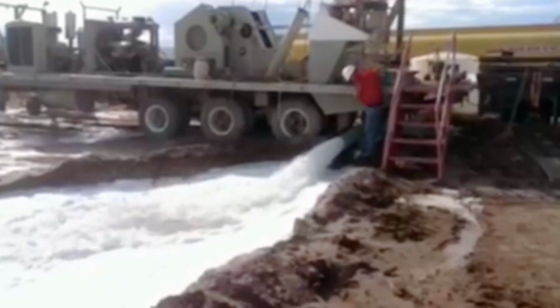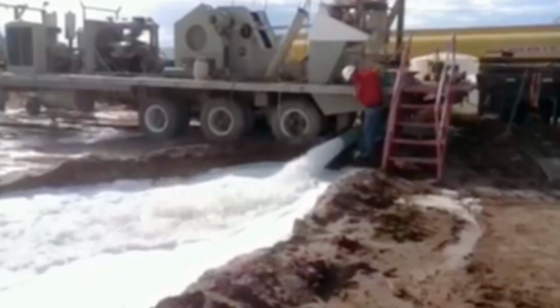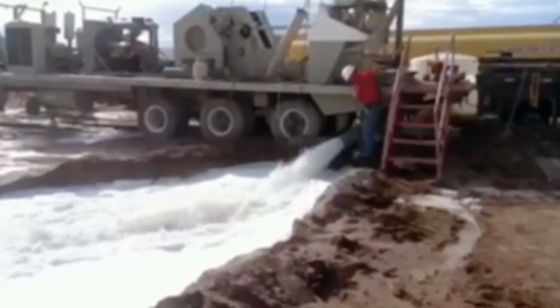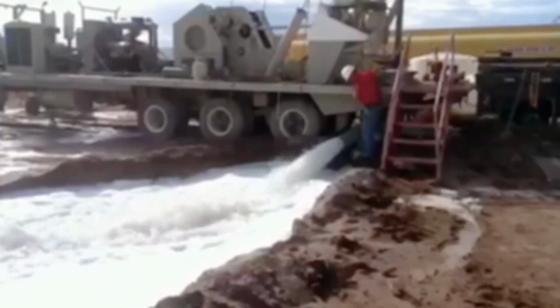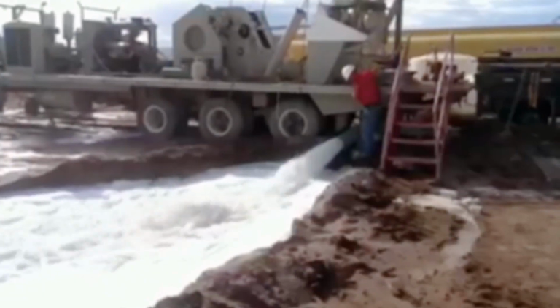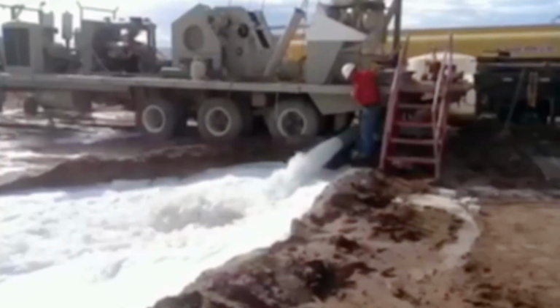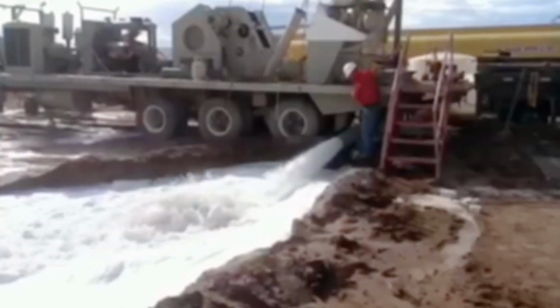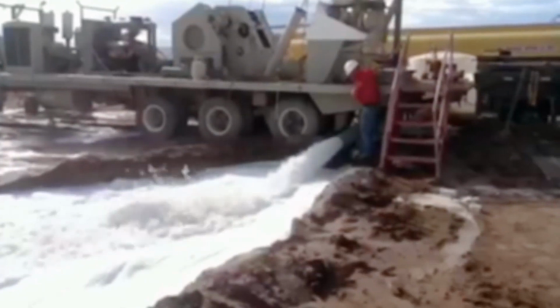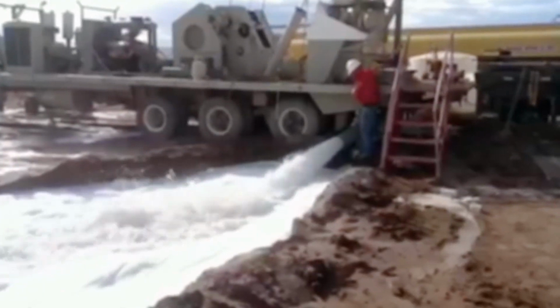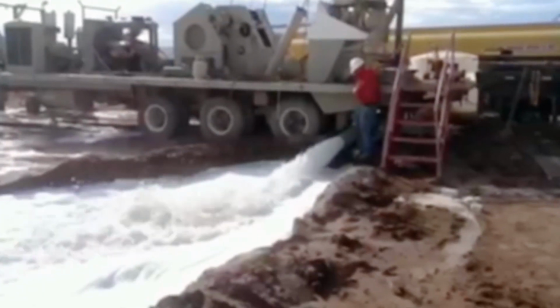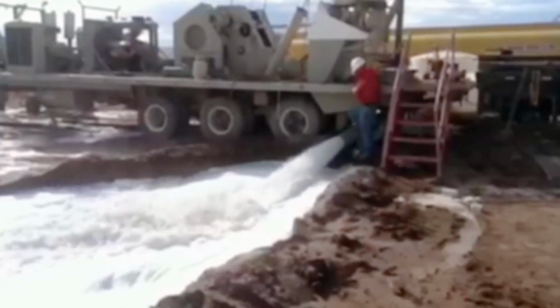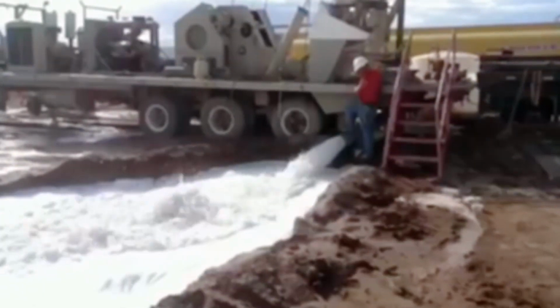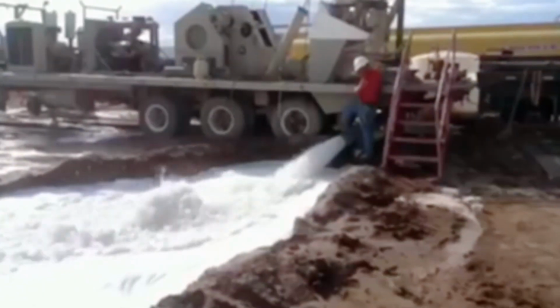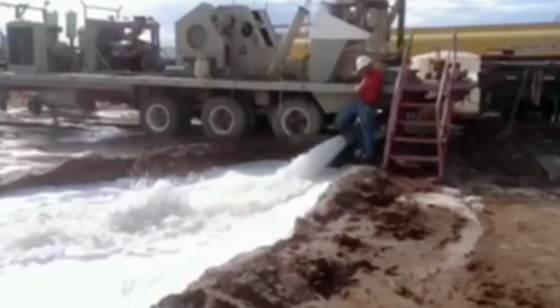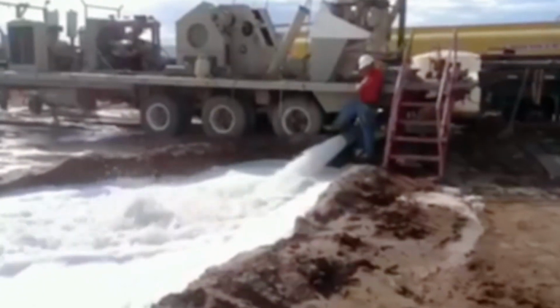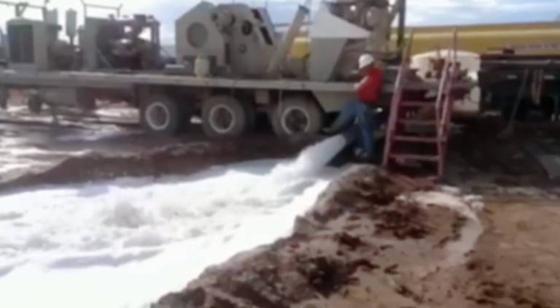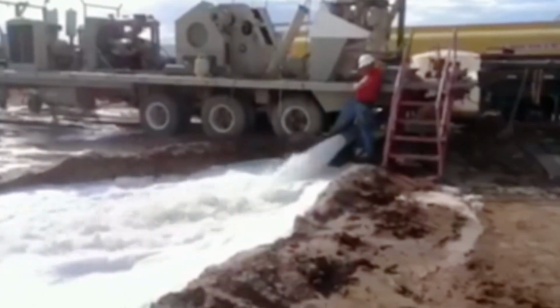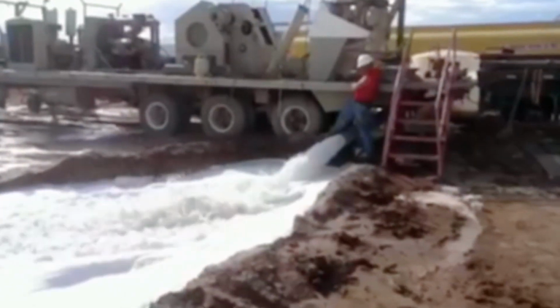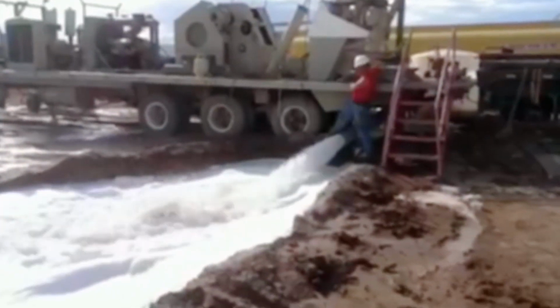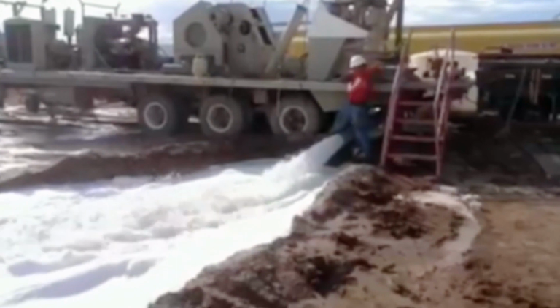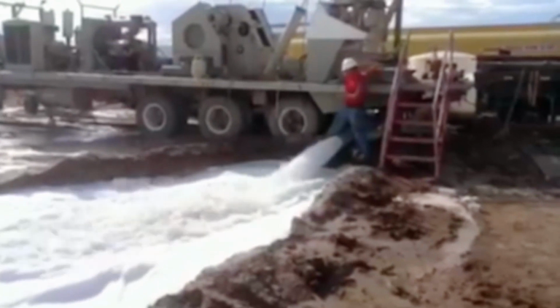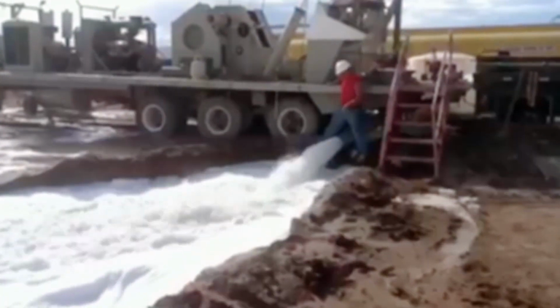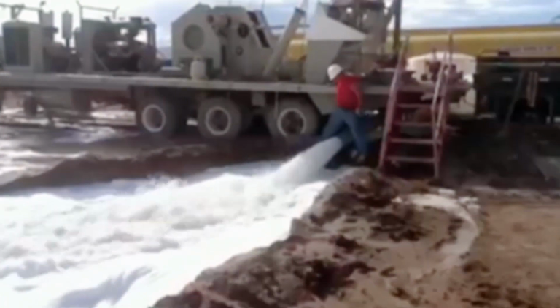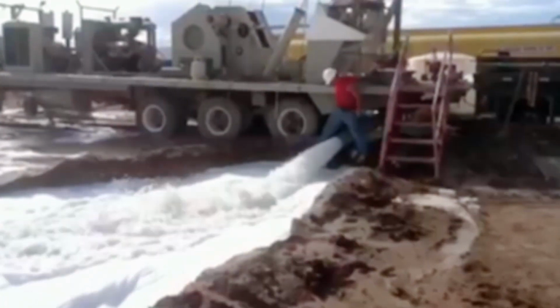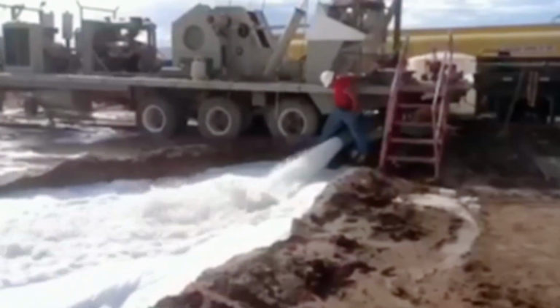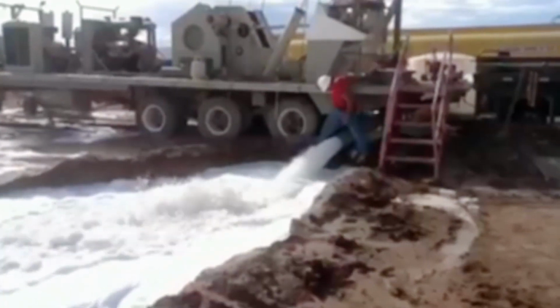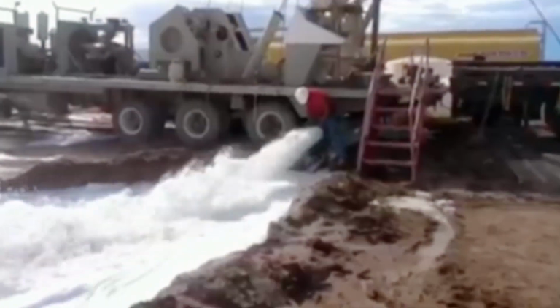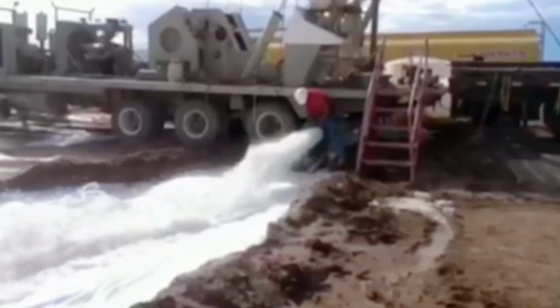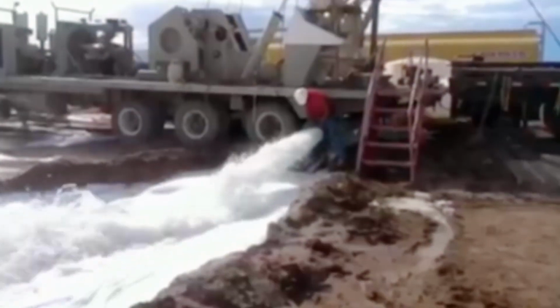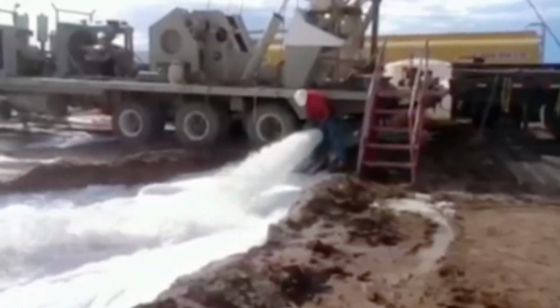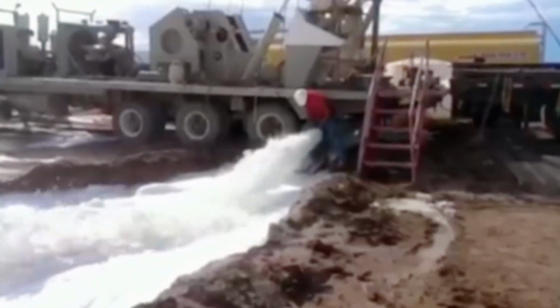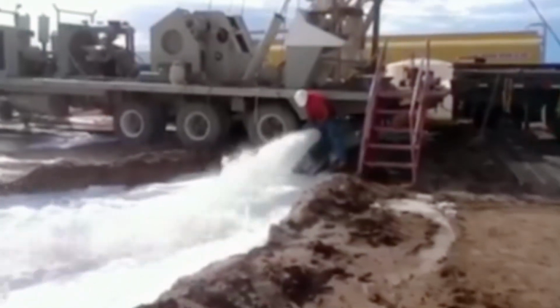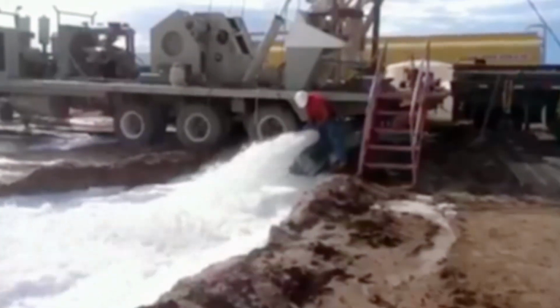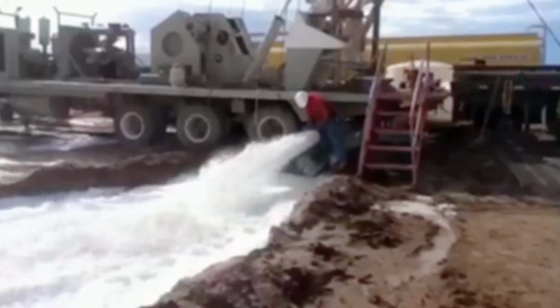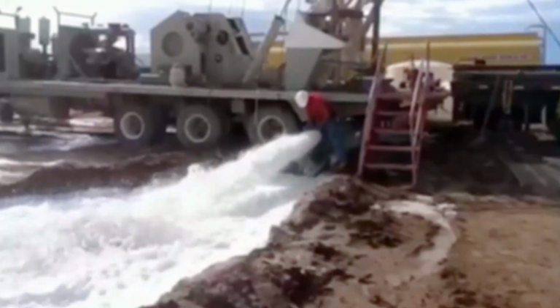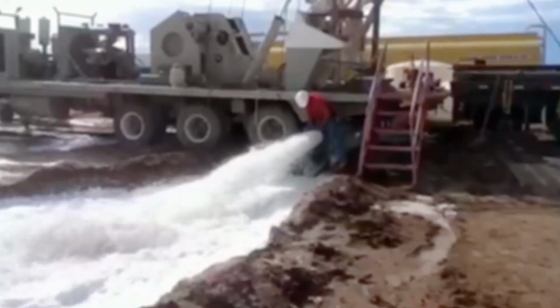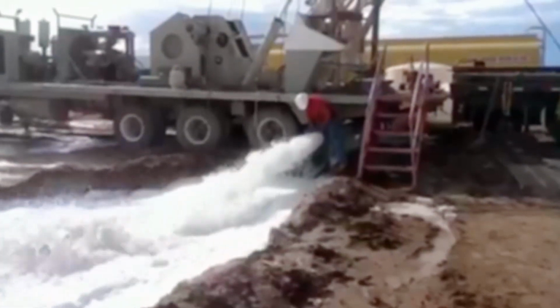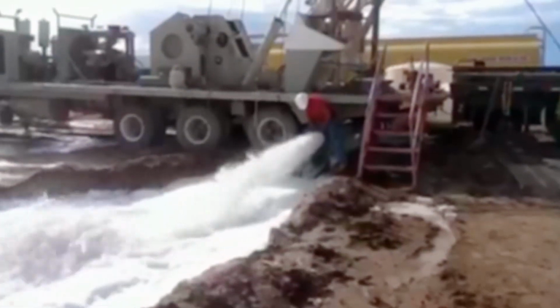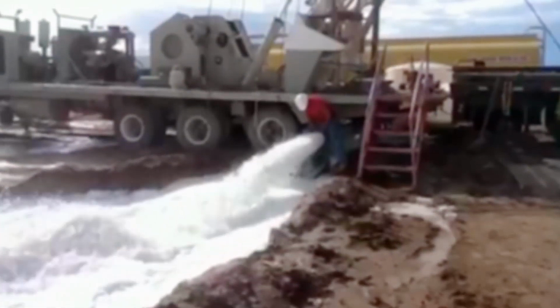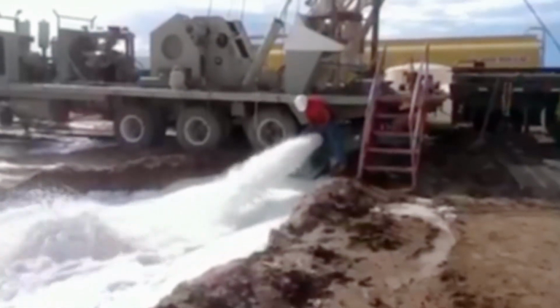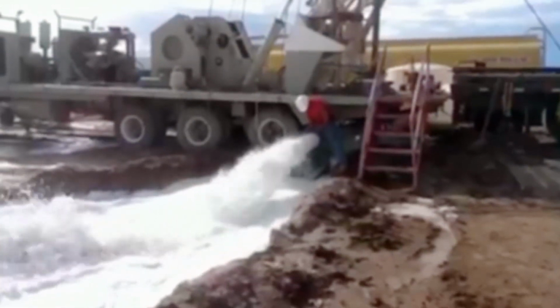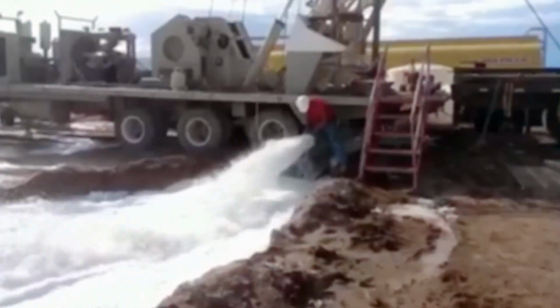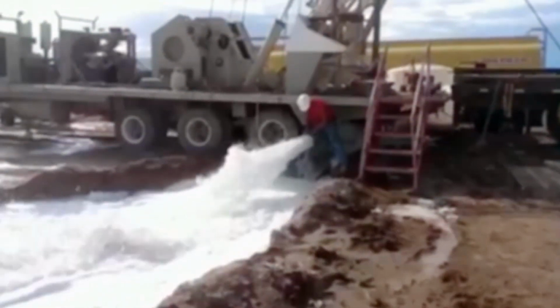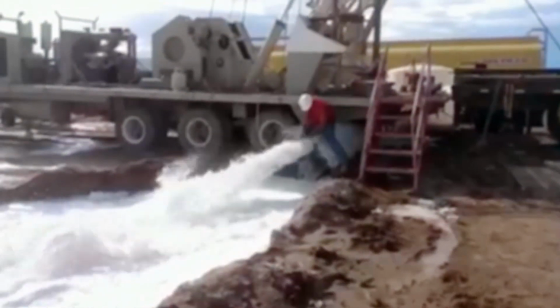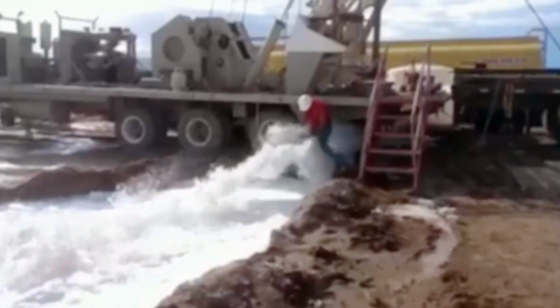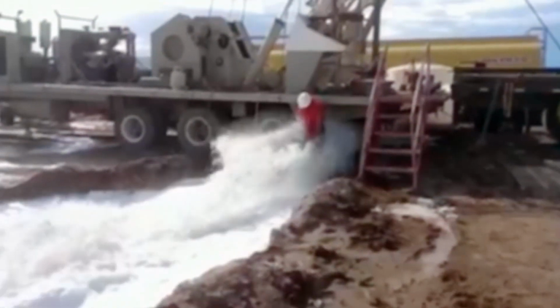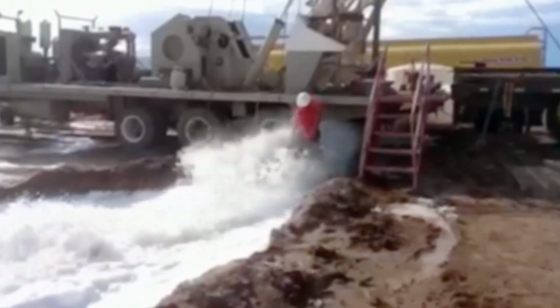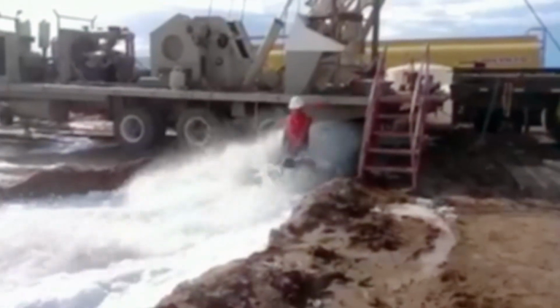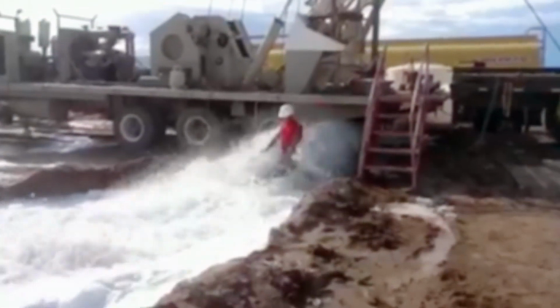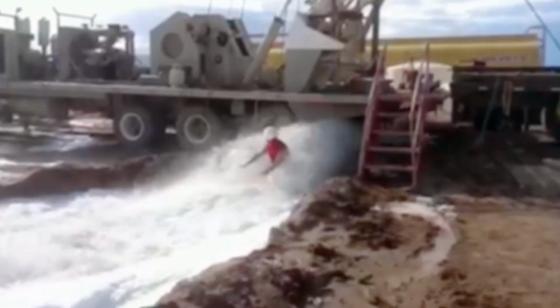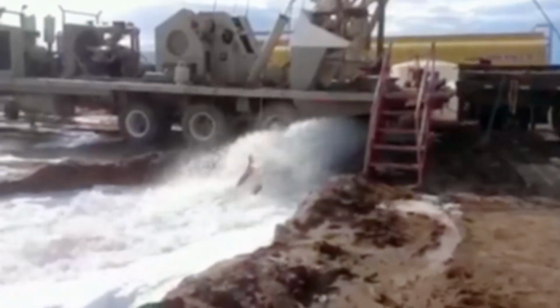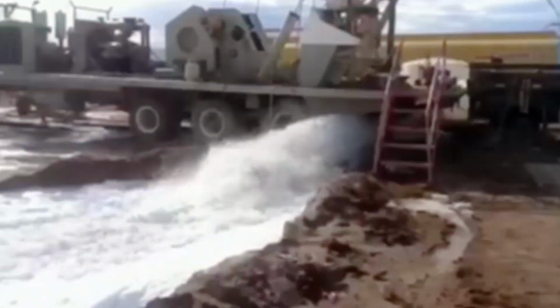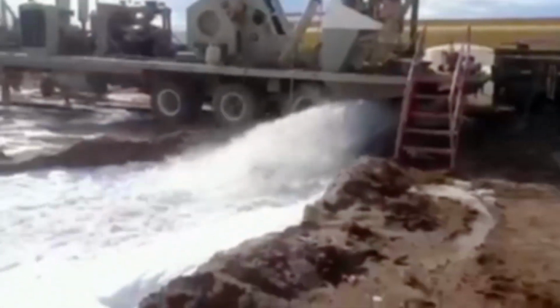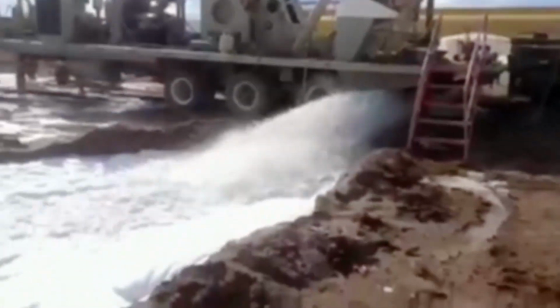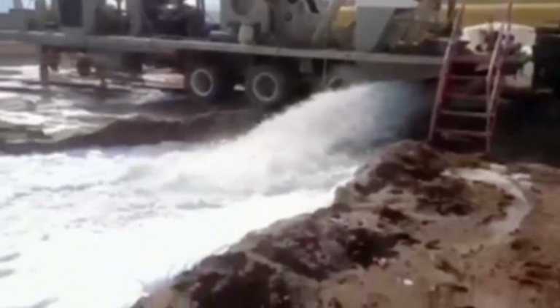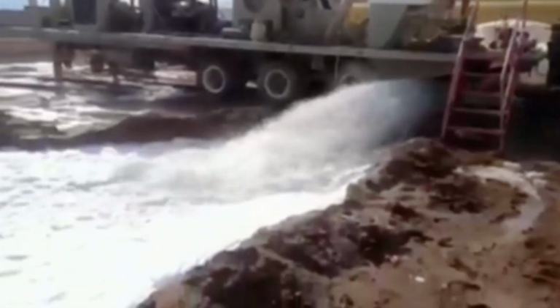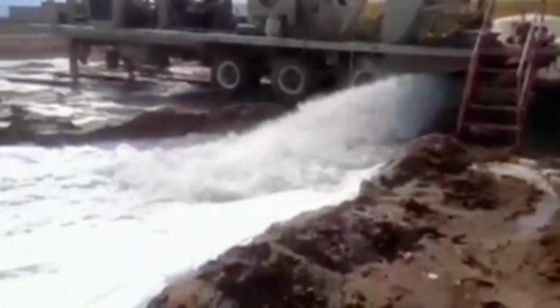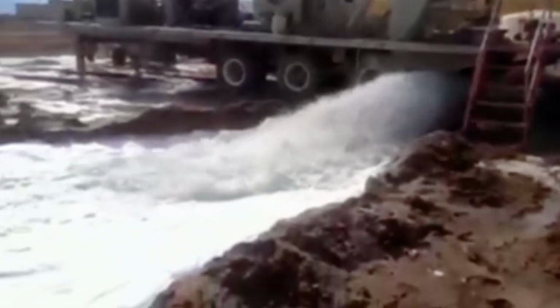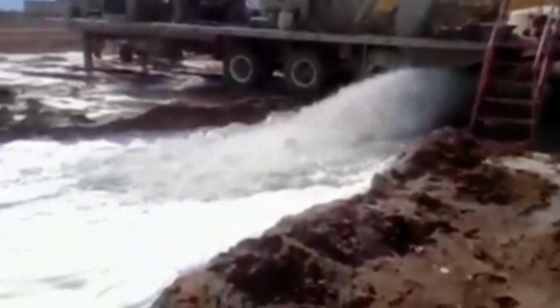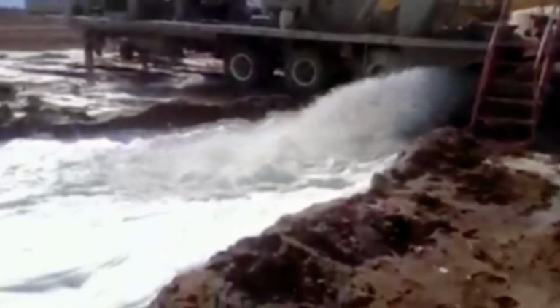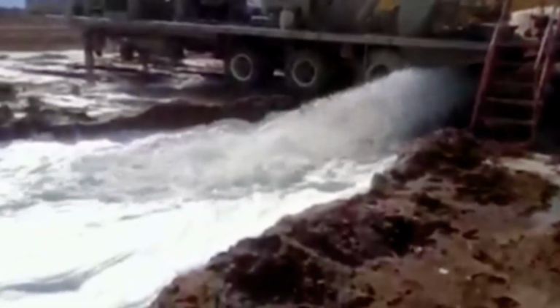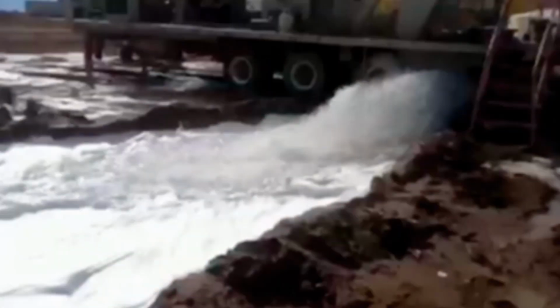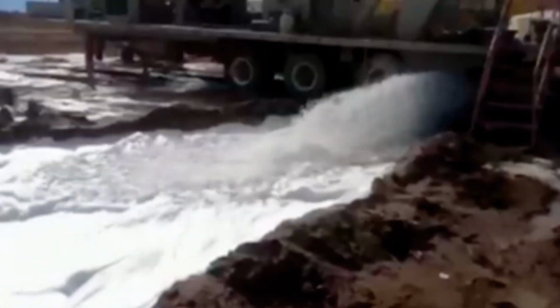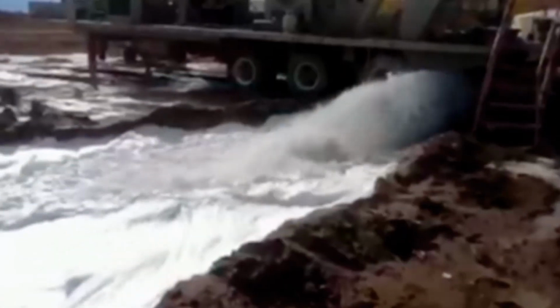This man is inspecting a massive hose pipe, and he goes in for a closer look. Perhaps a little too close.